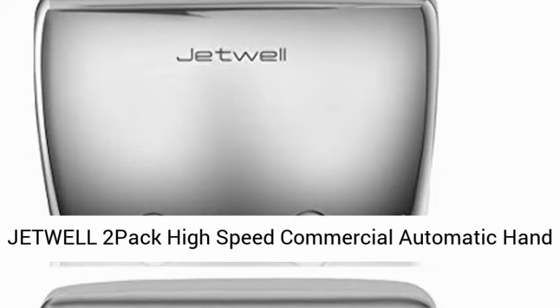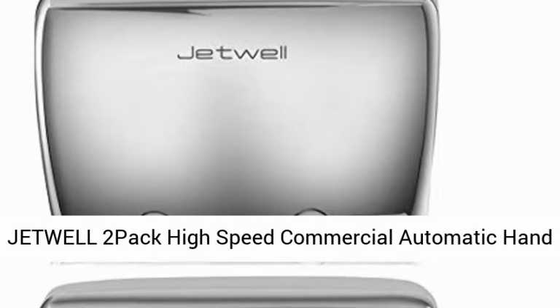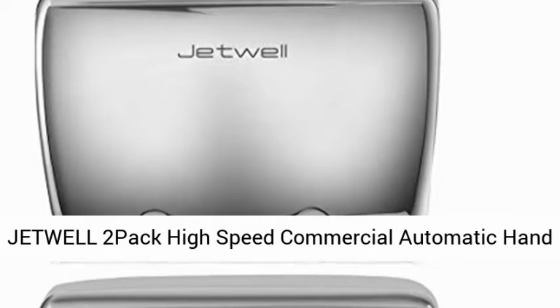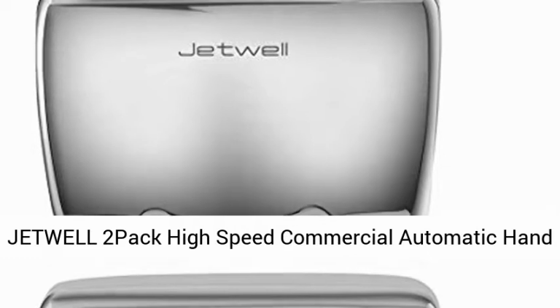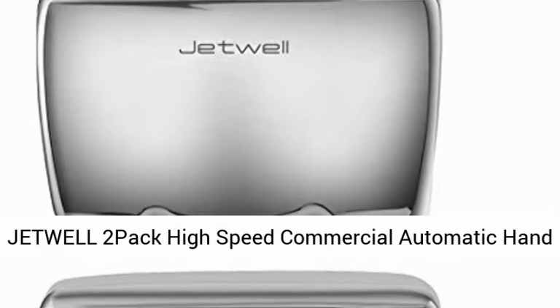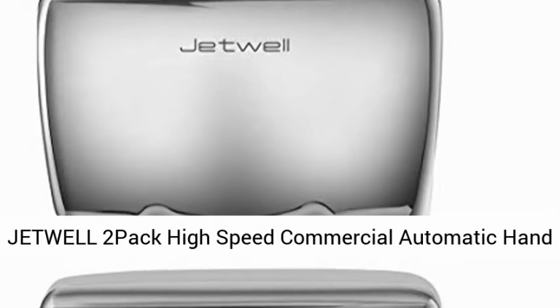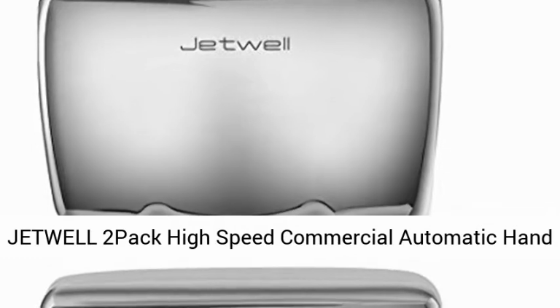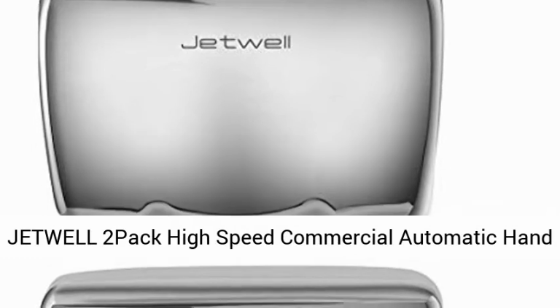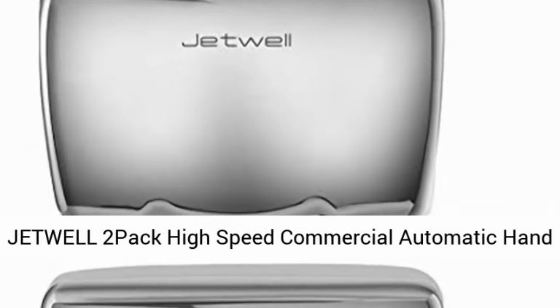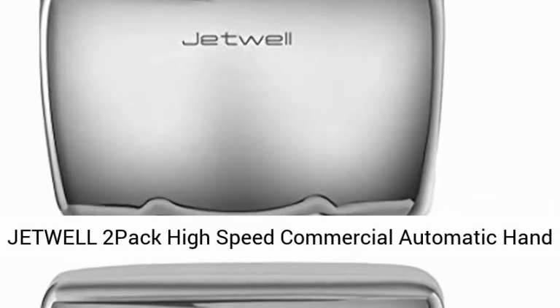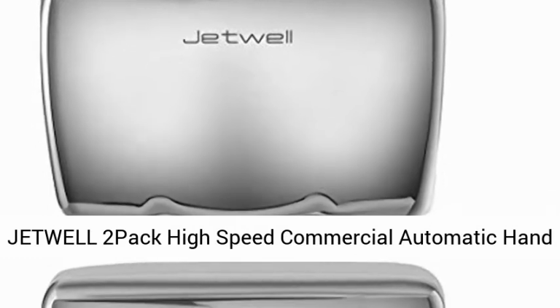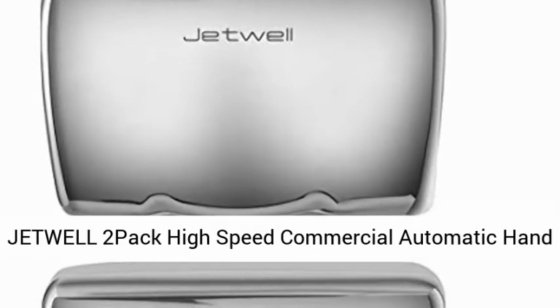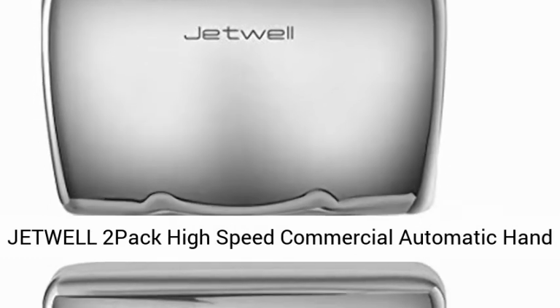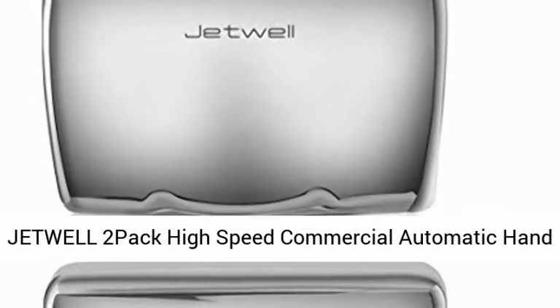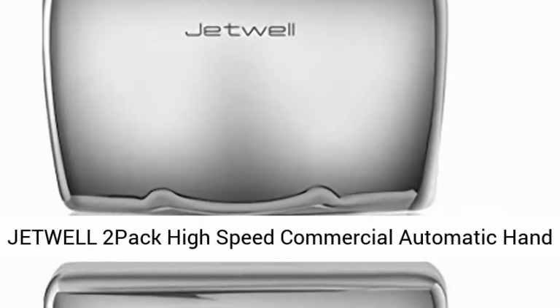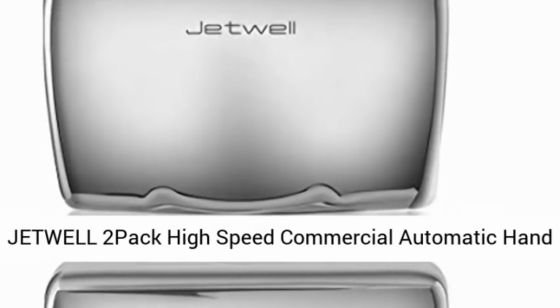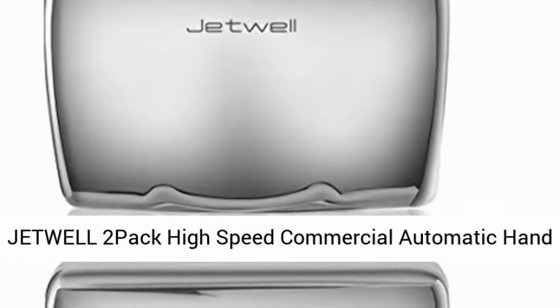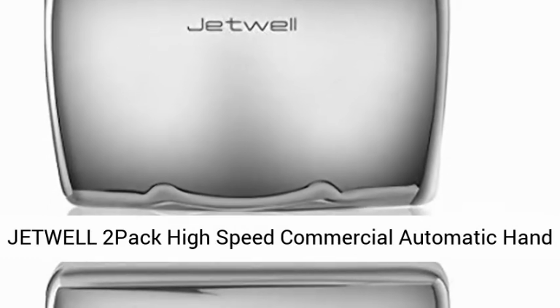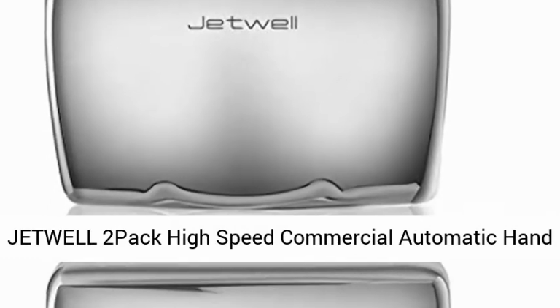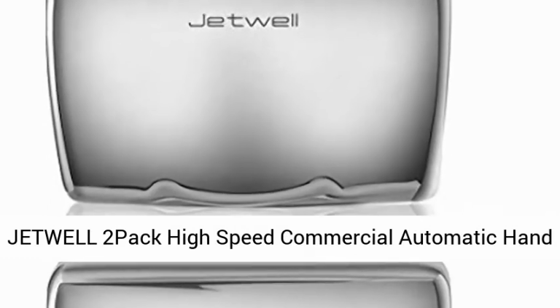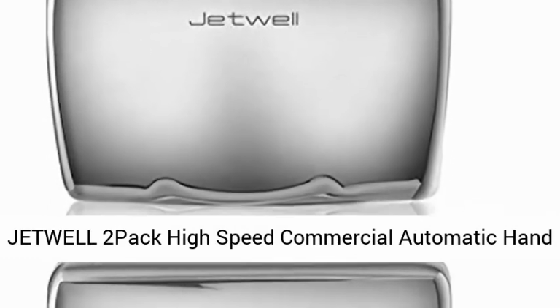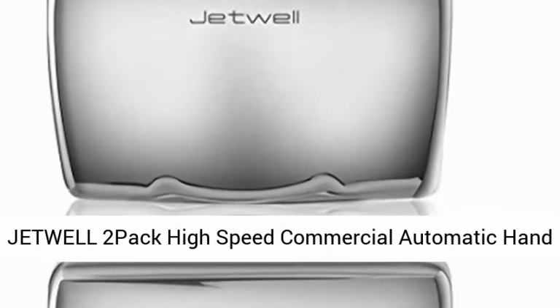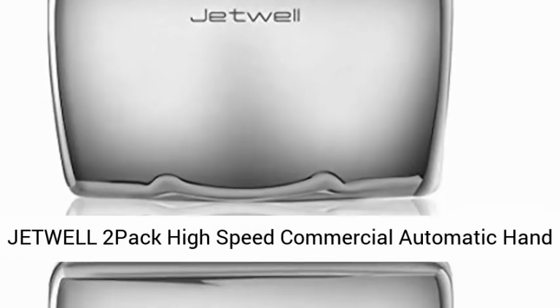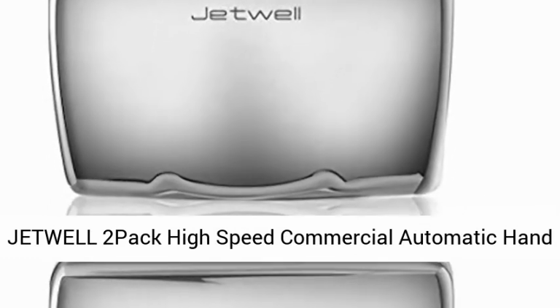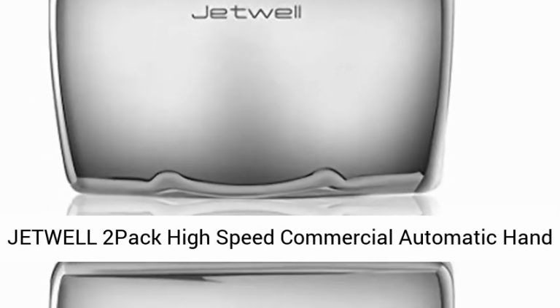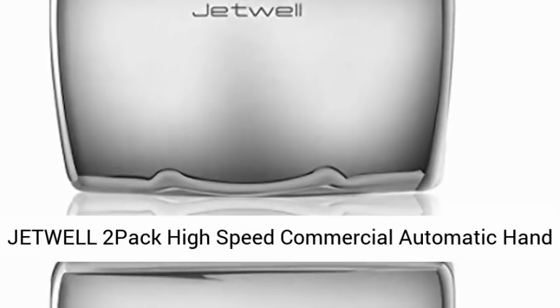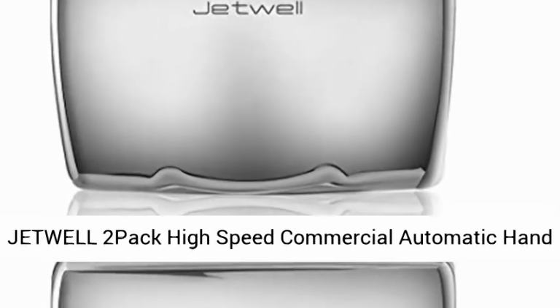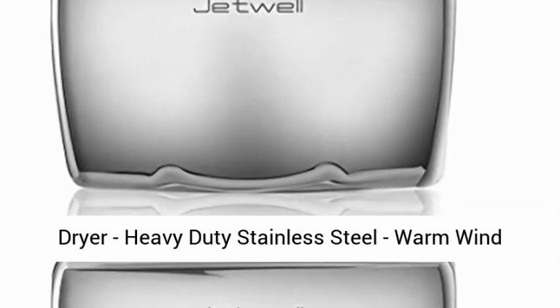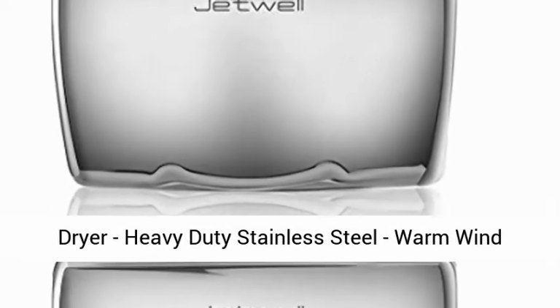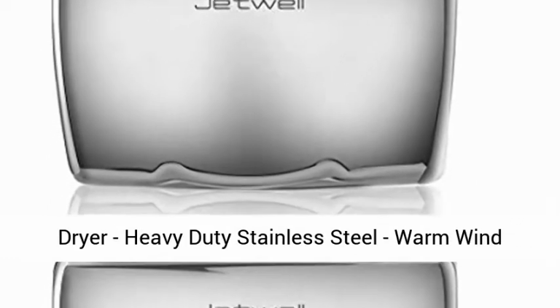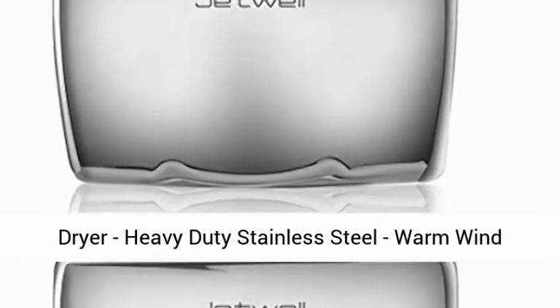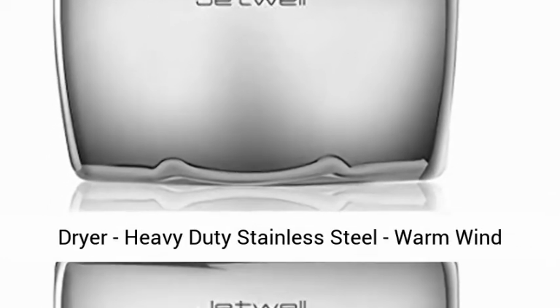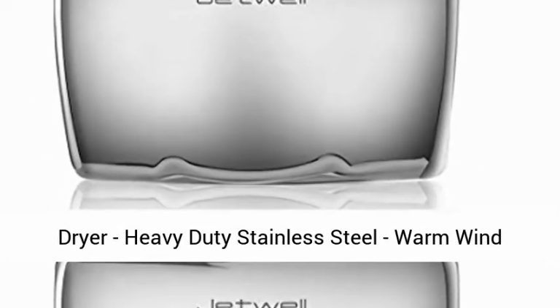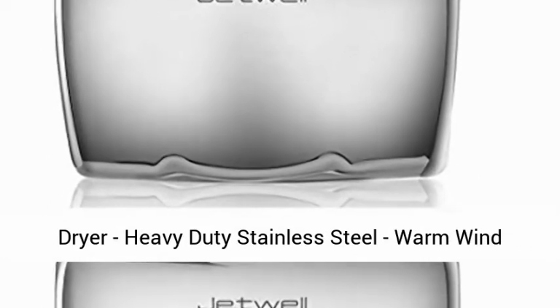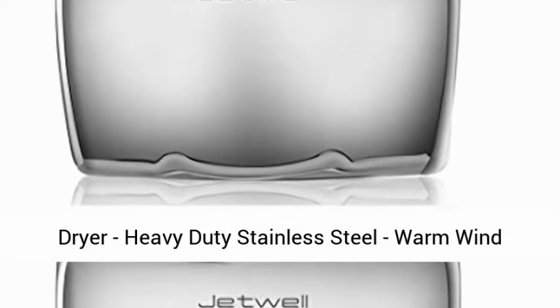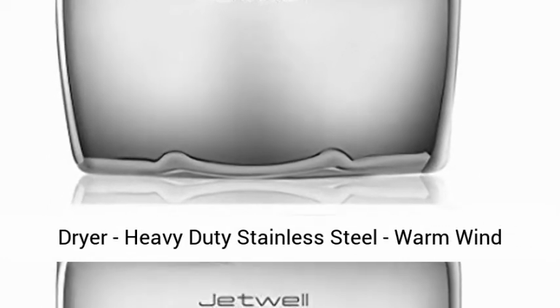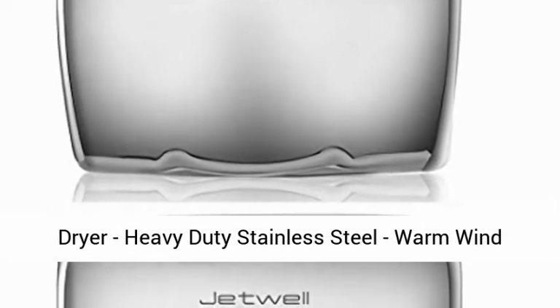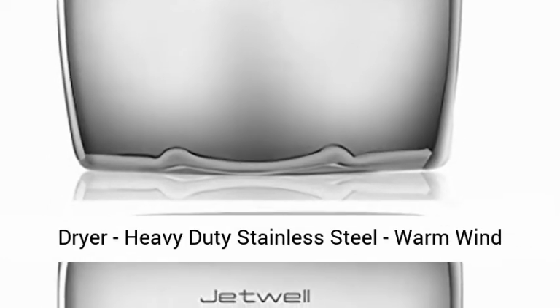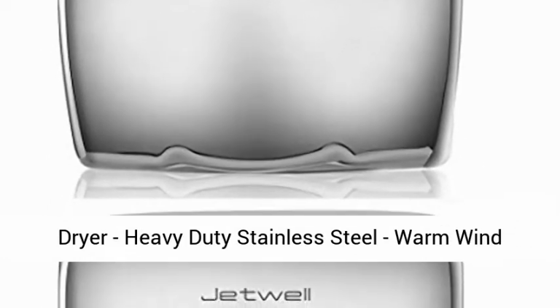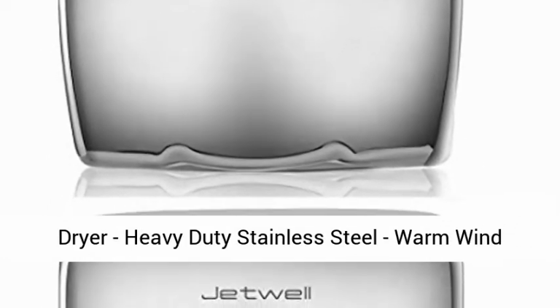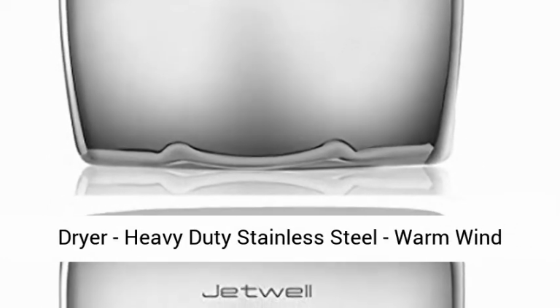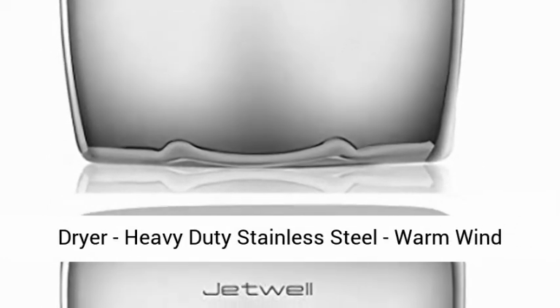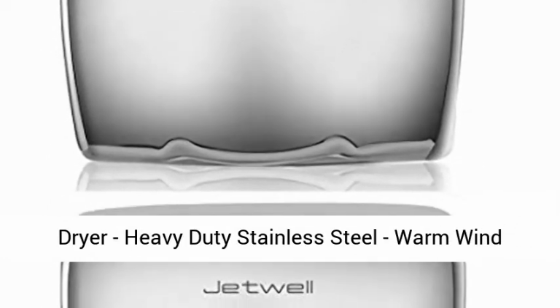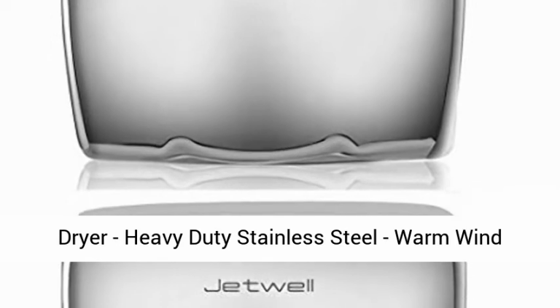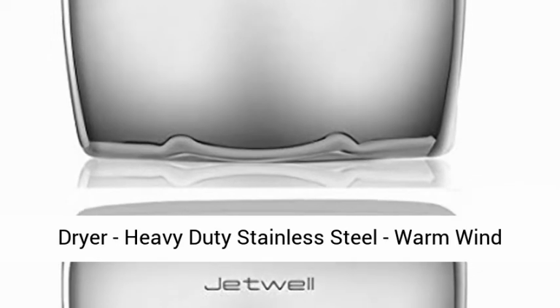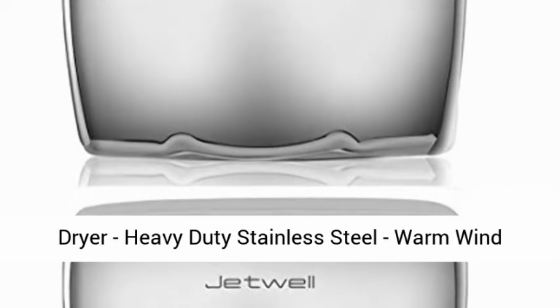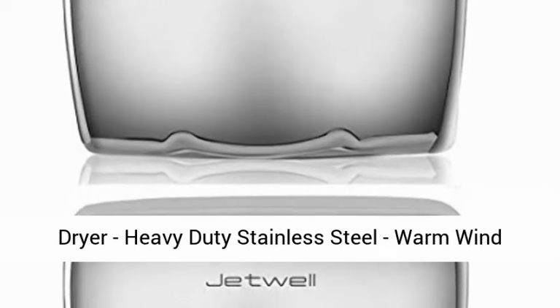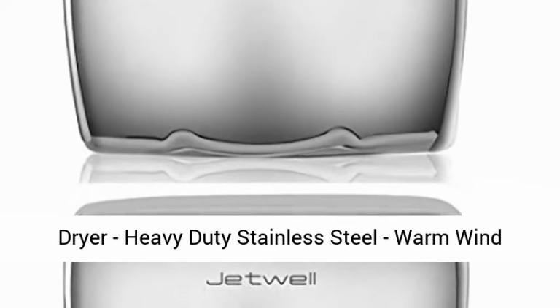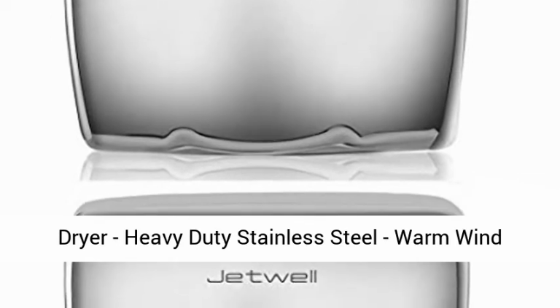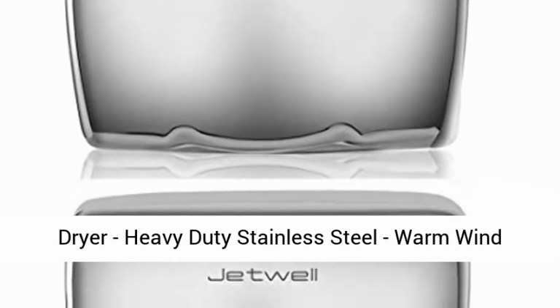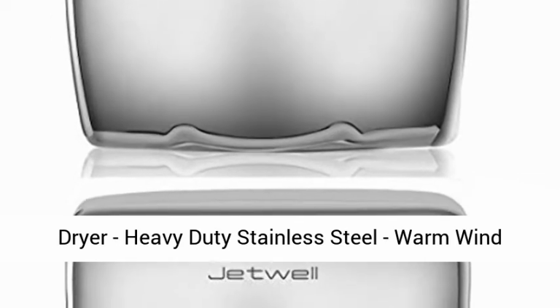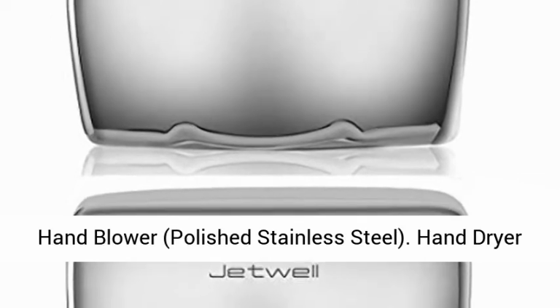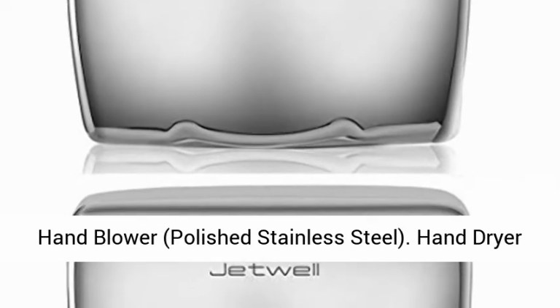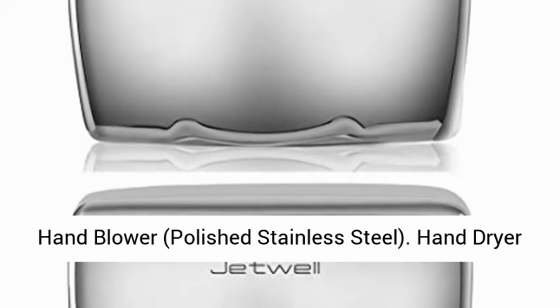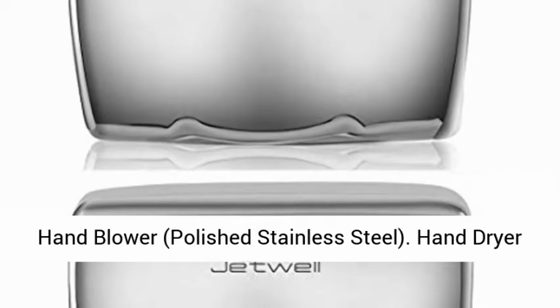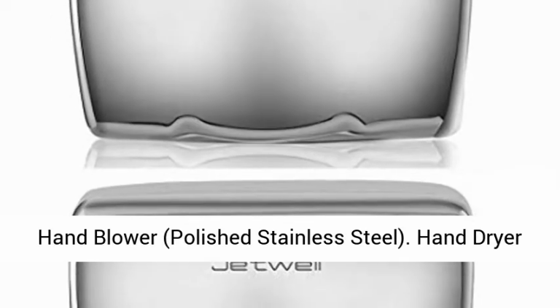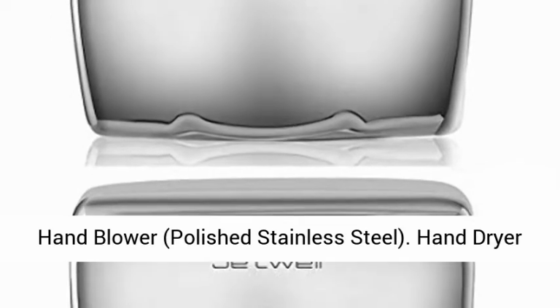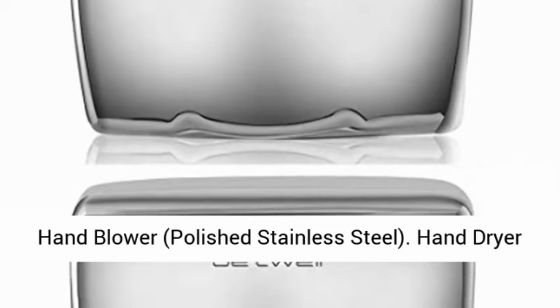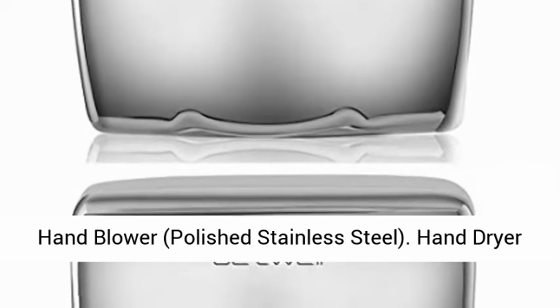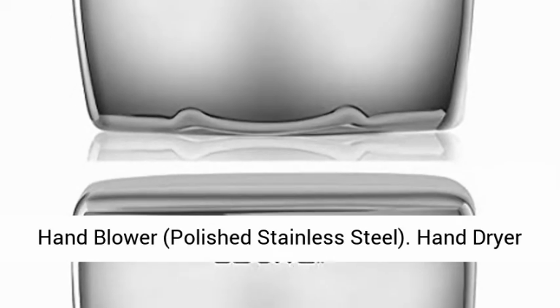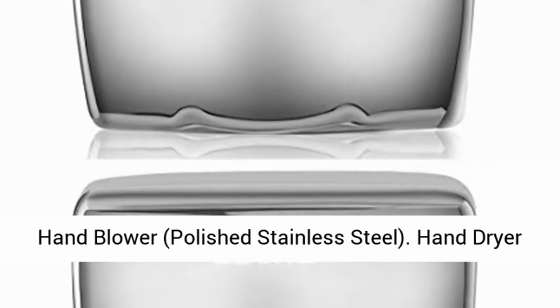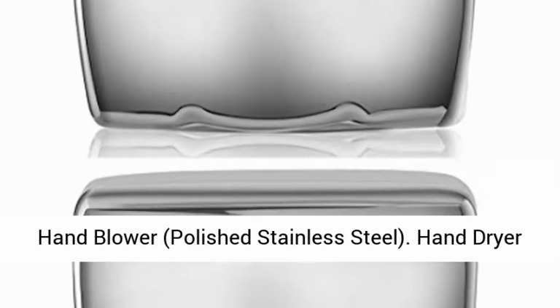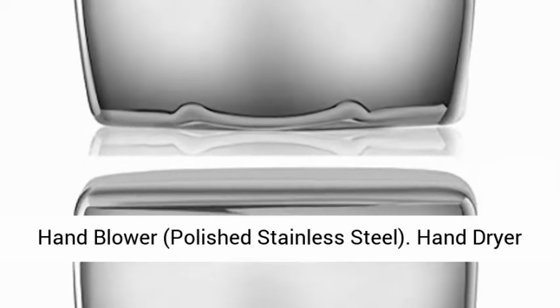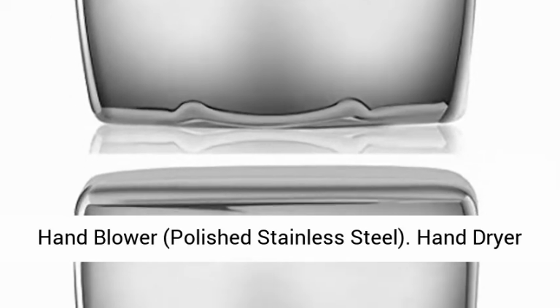Jetweld 2-pack high-speed commercial automatic hand dryer, heavy-duty stainless steel, warm wind hand blower, polished stainless steel.